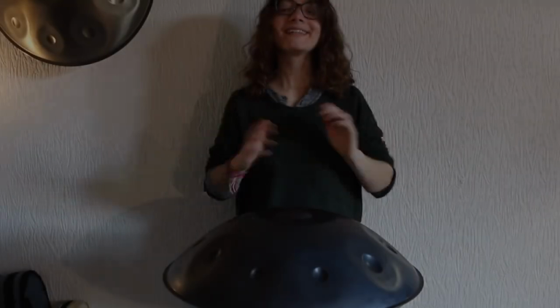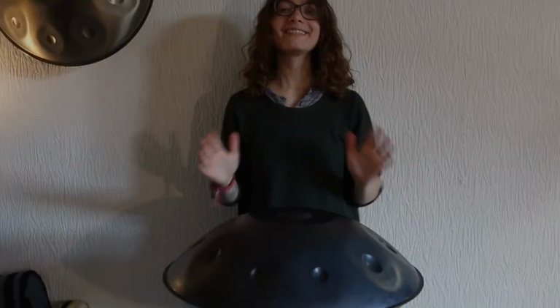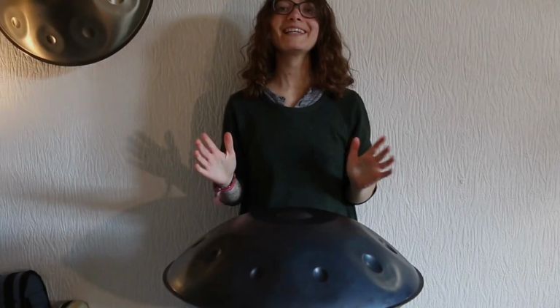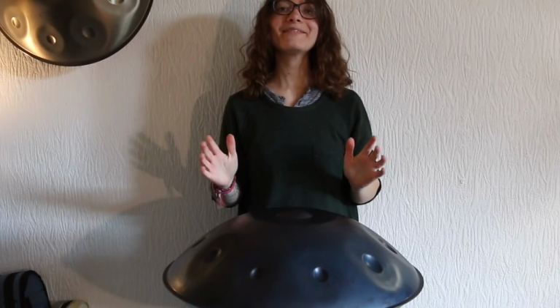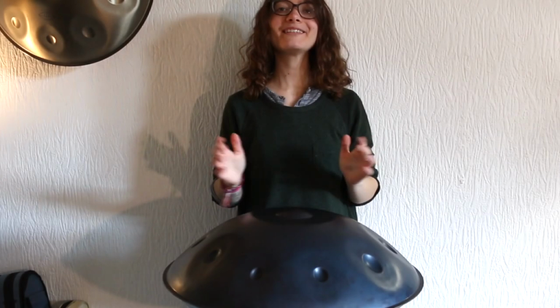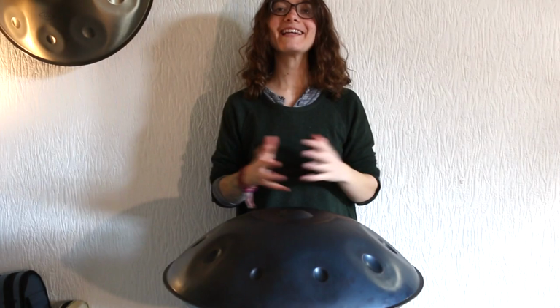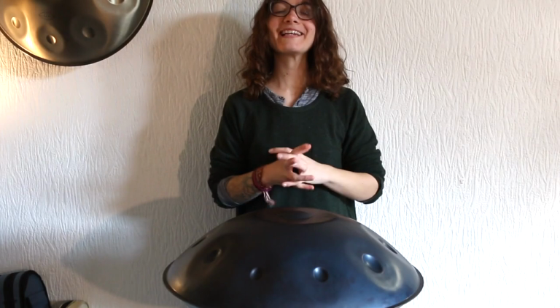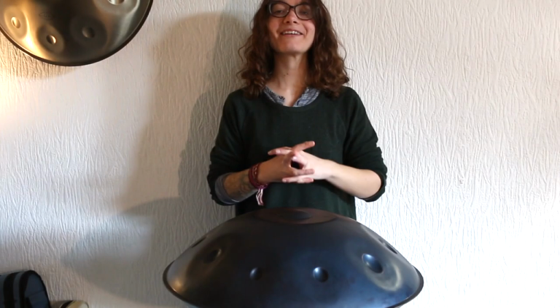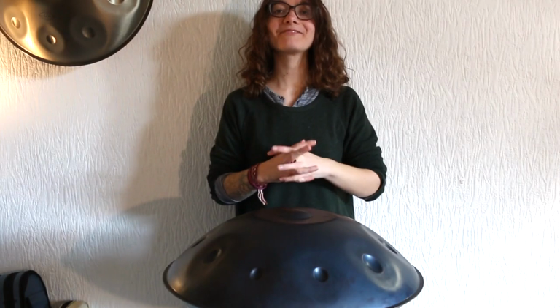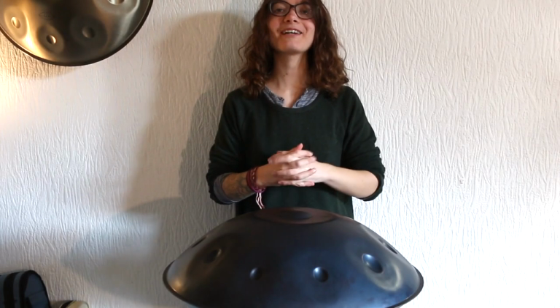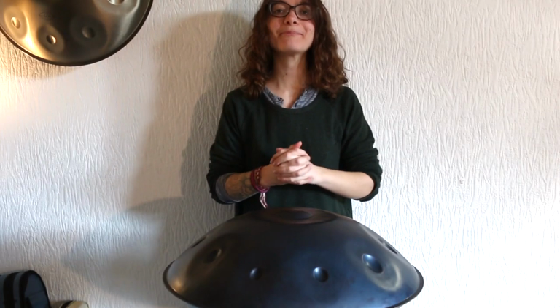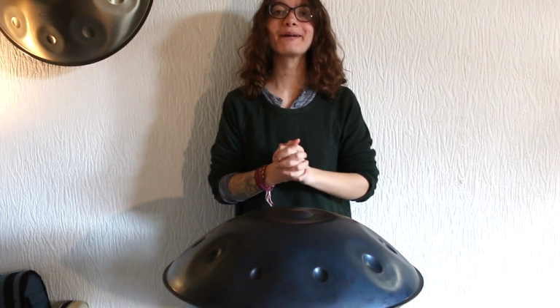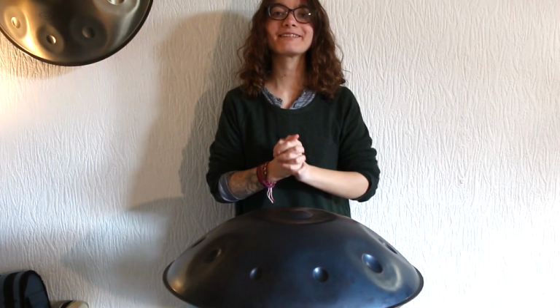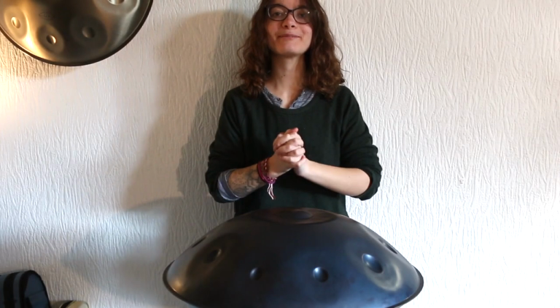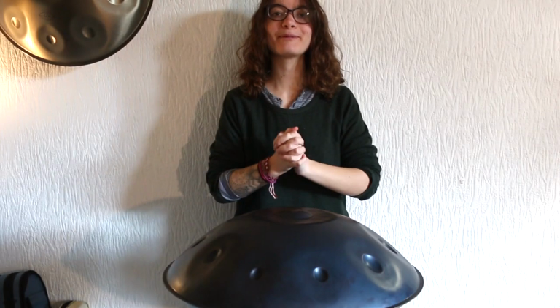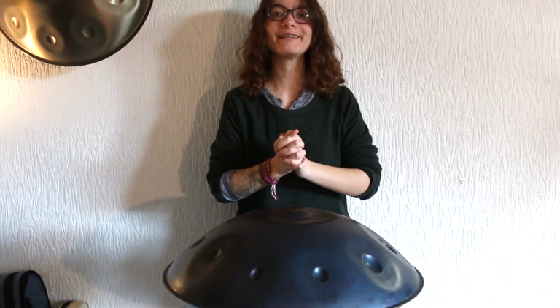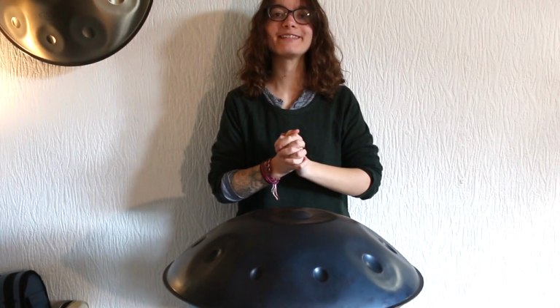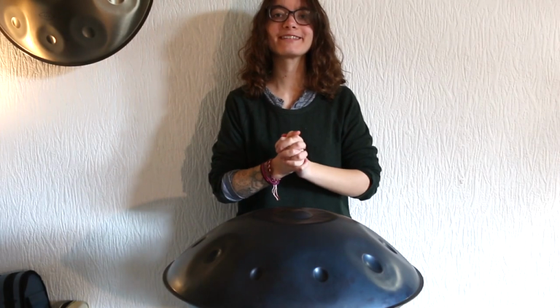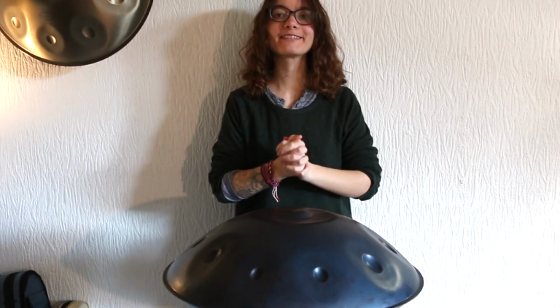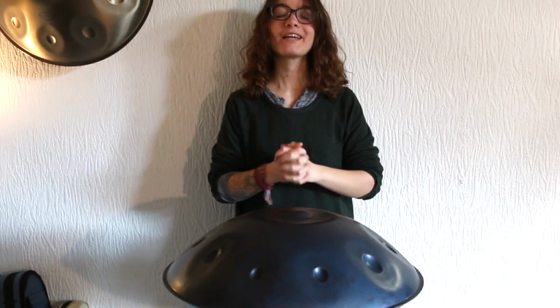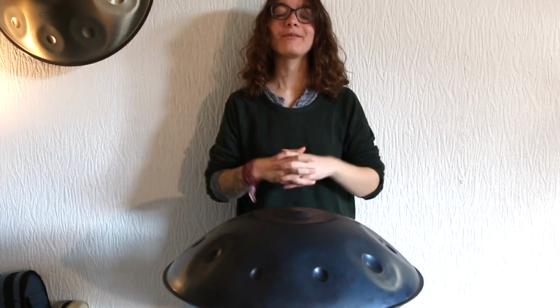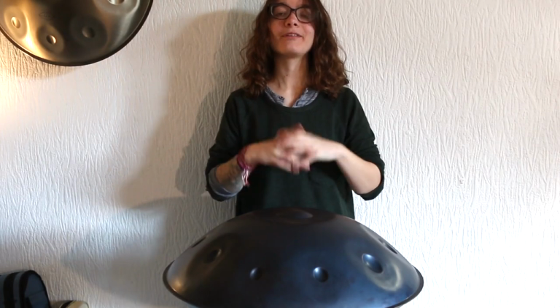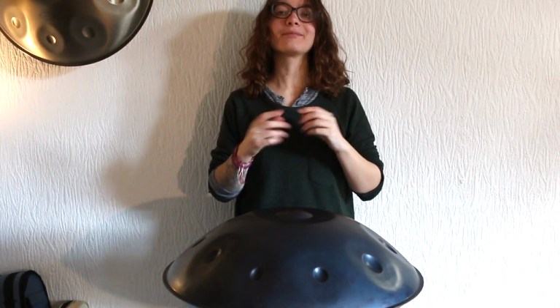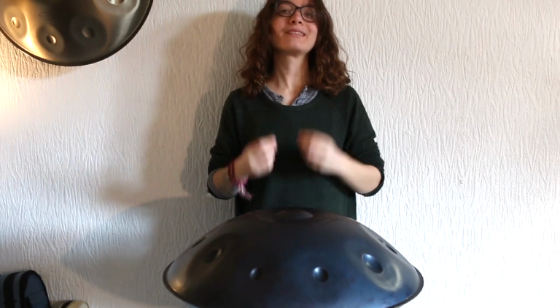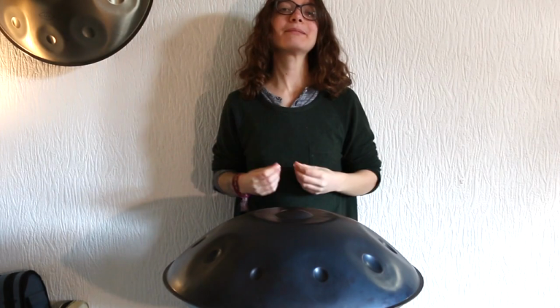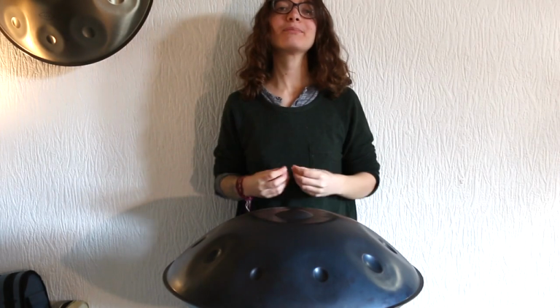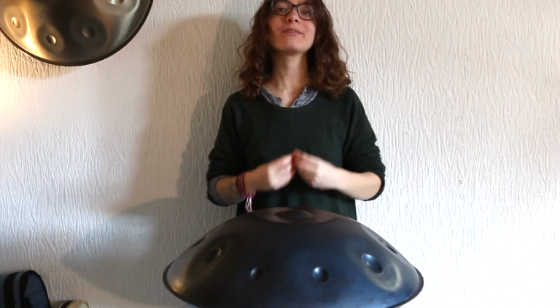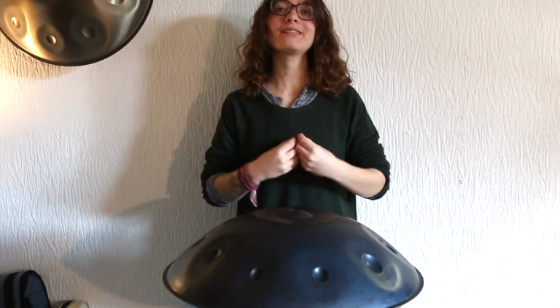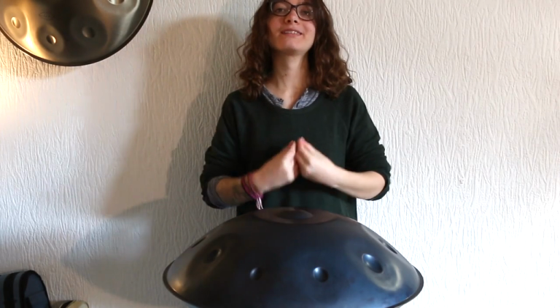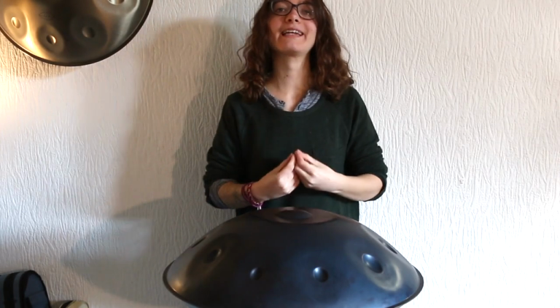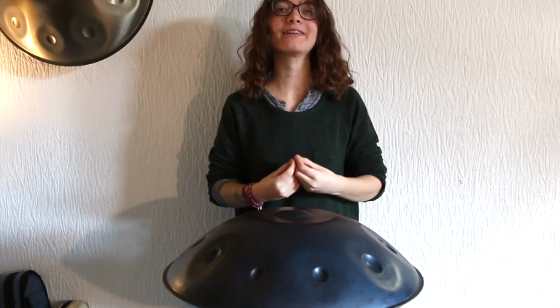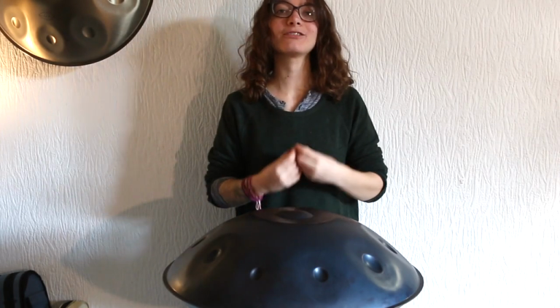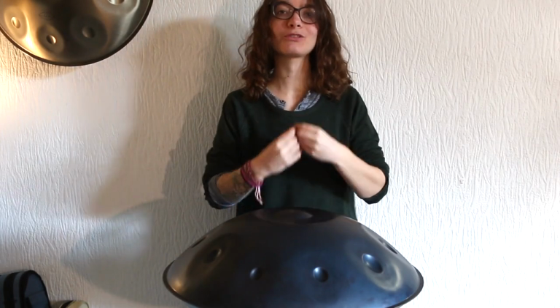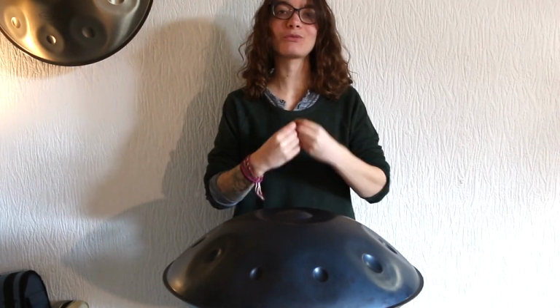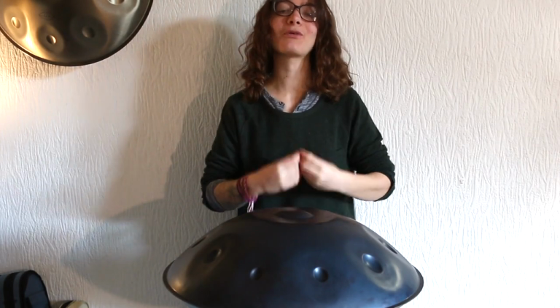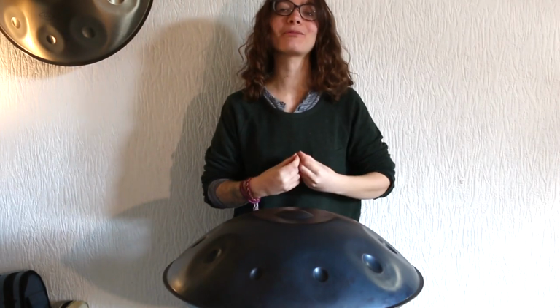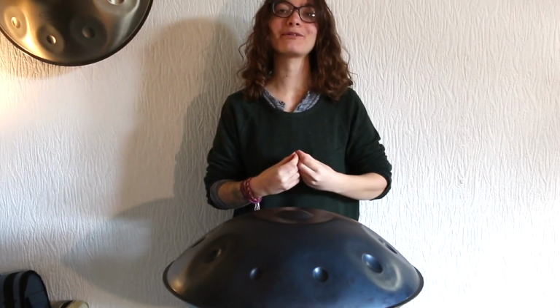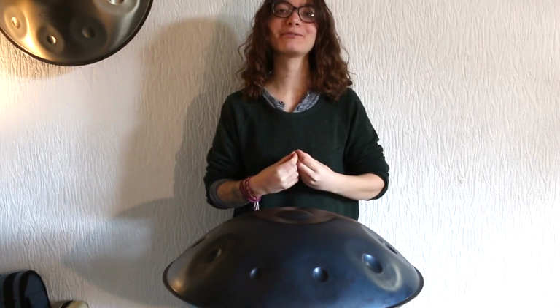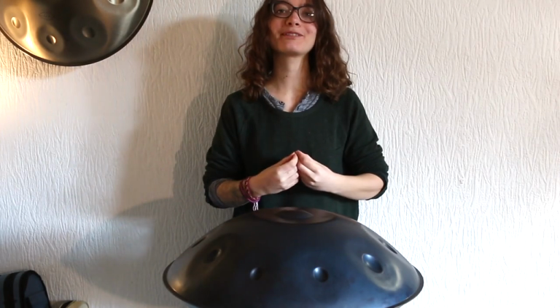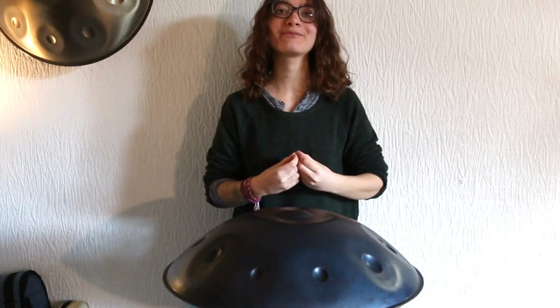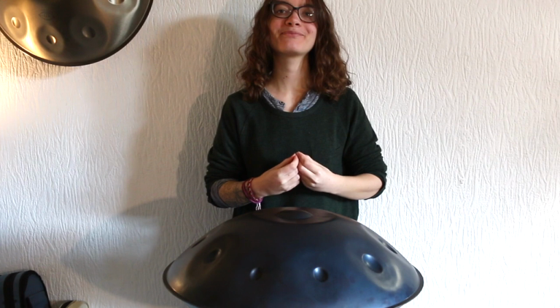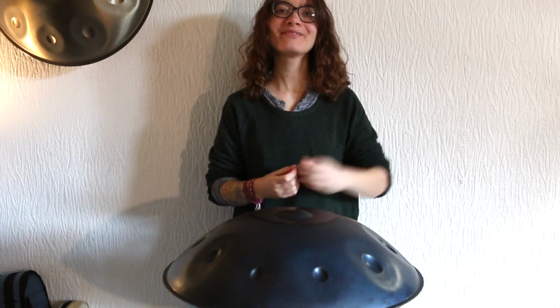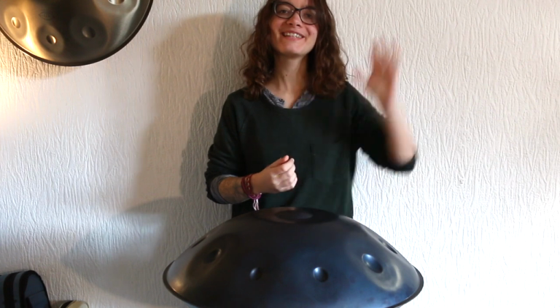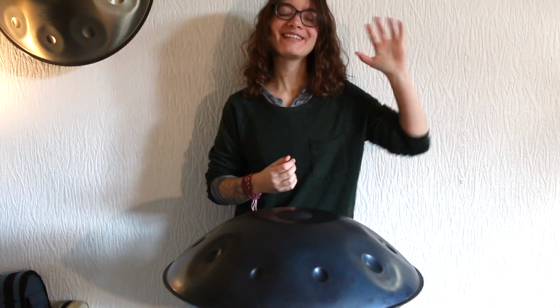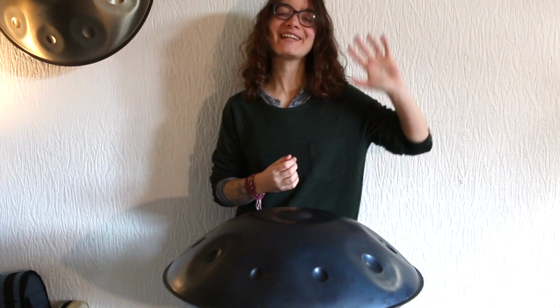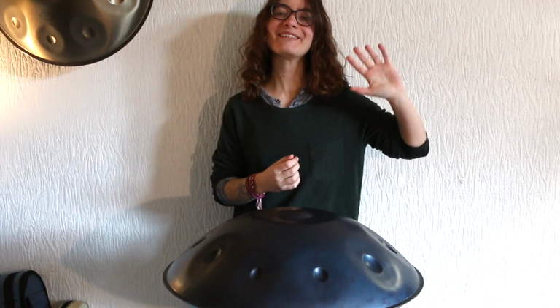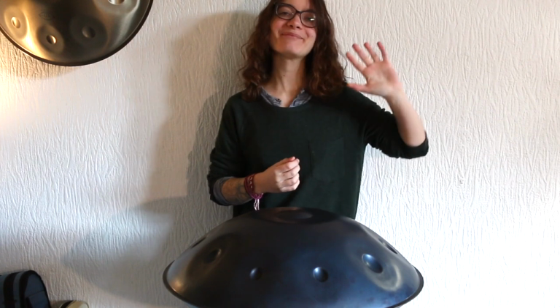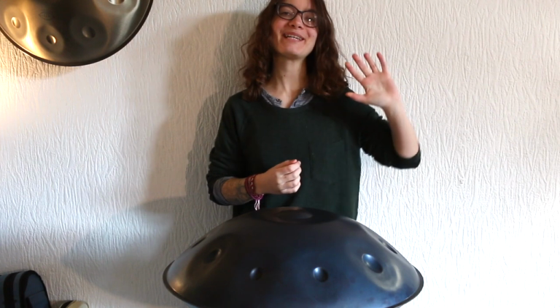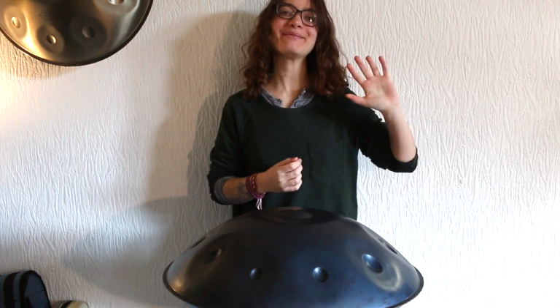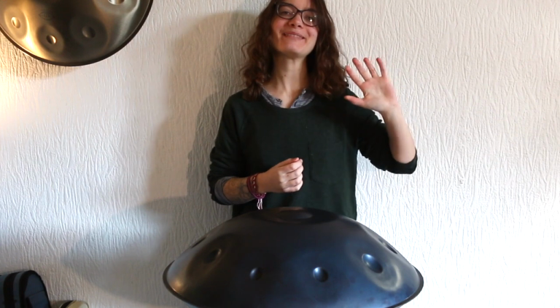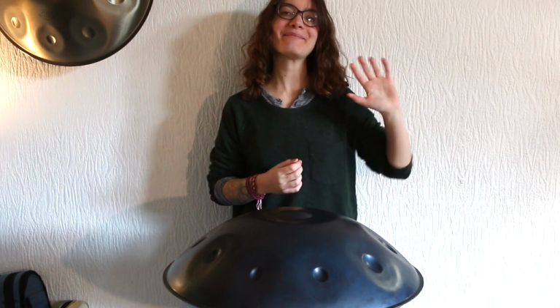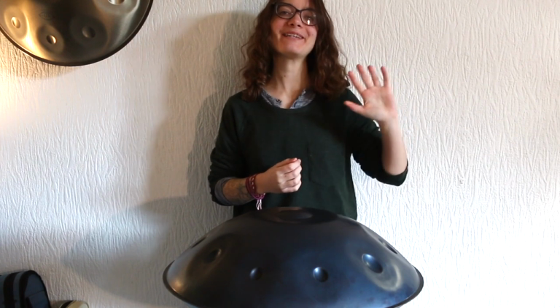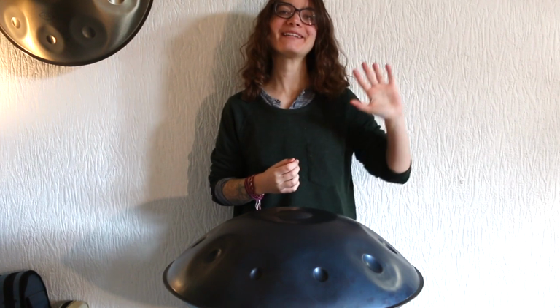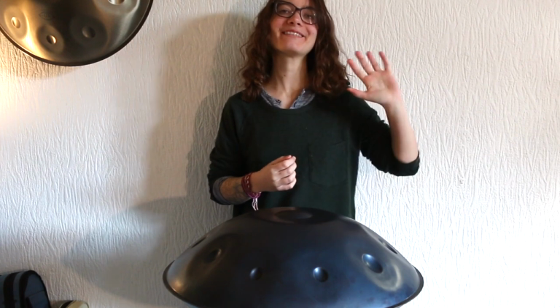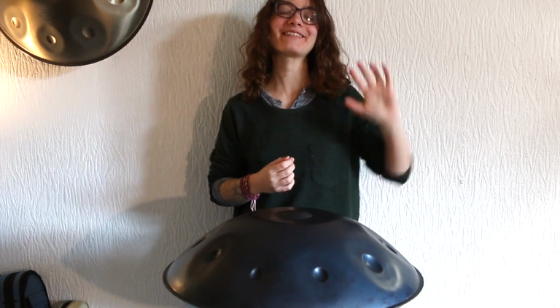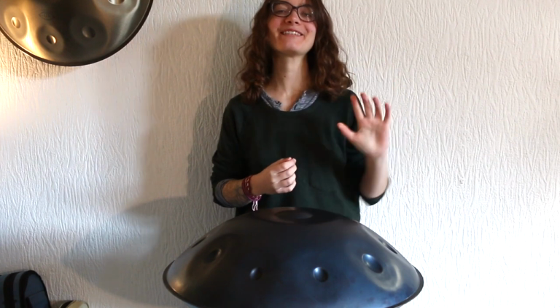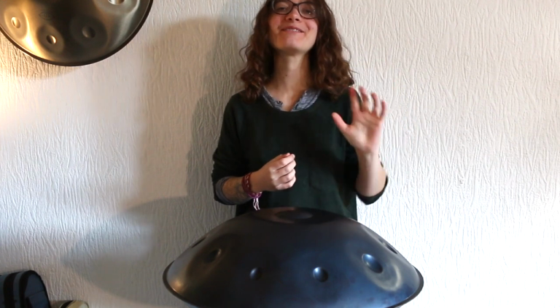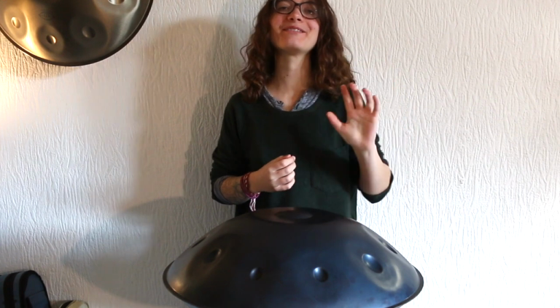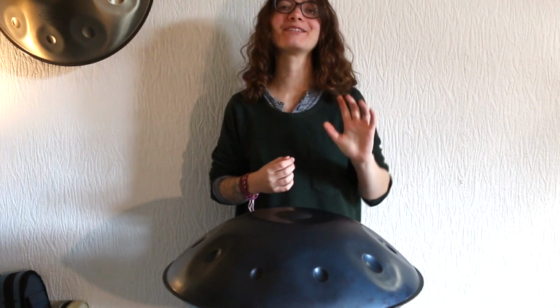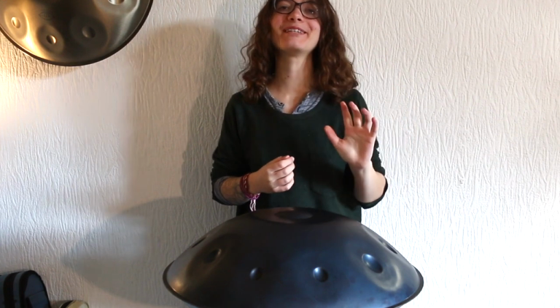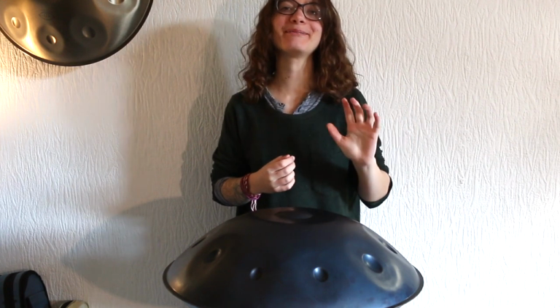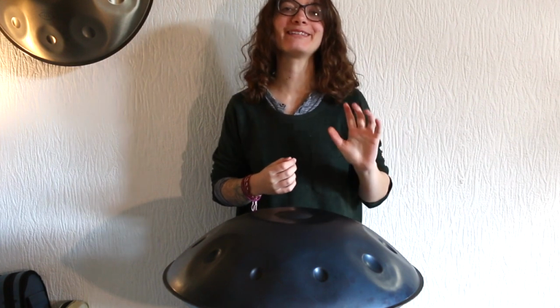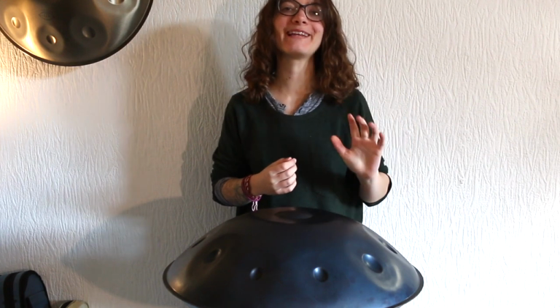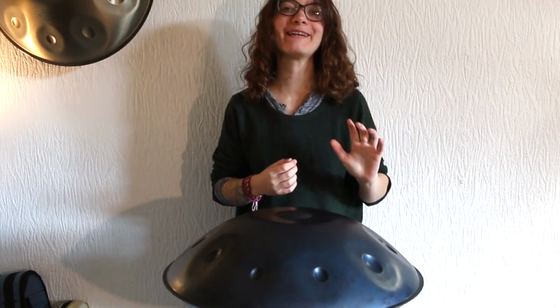Today we're taking it right back to the basics with some simple scales warm-ups. Hello, my name is Amy Naylor, thank you for joining me today.